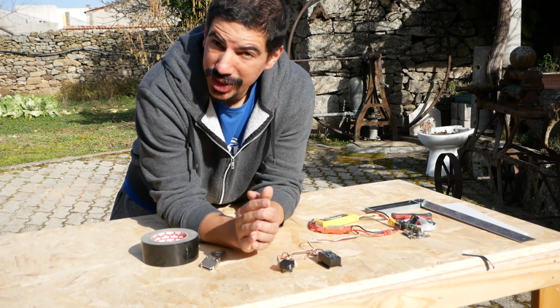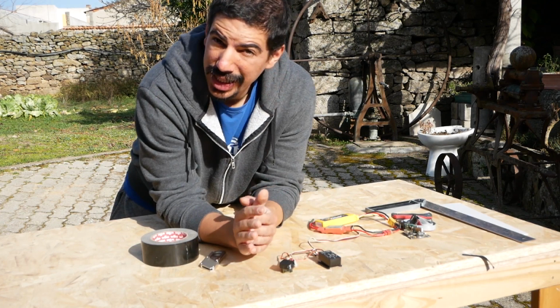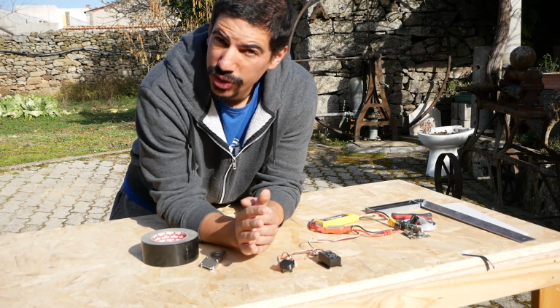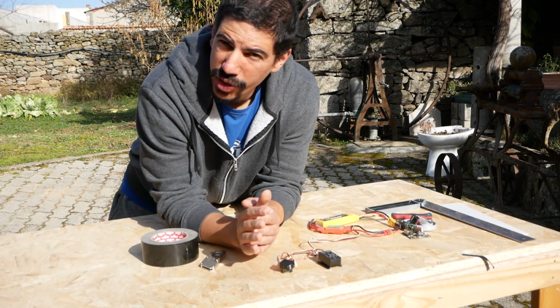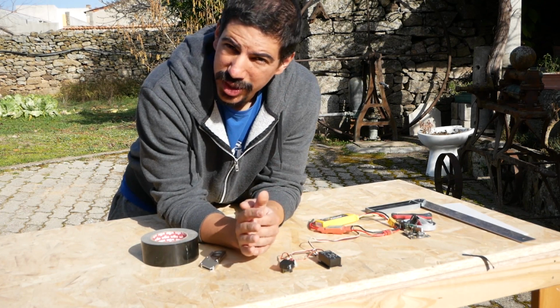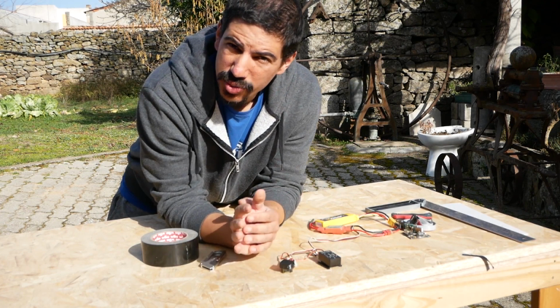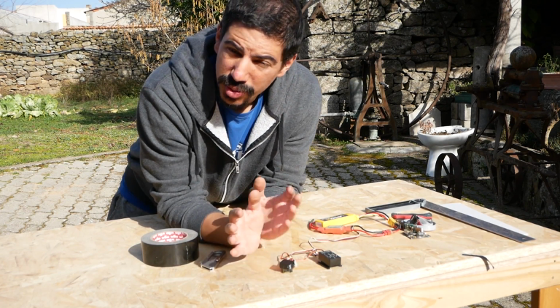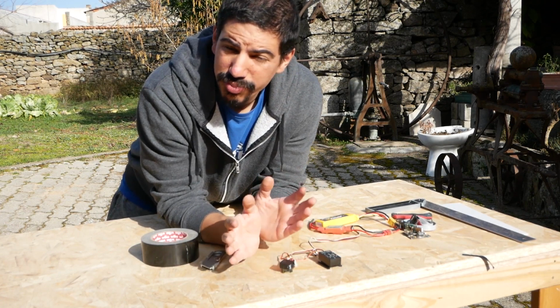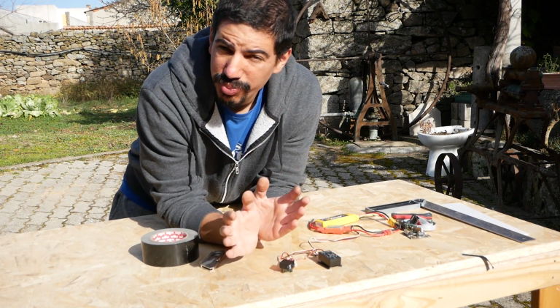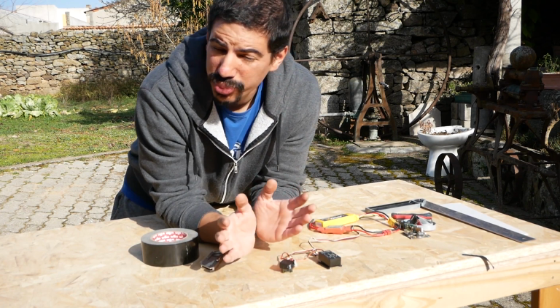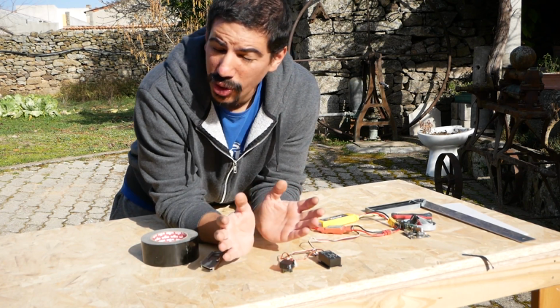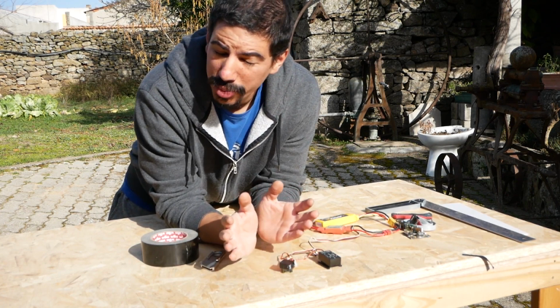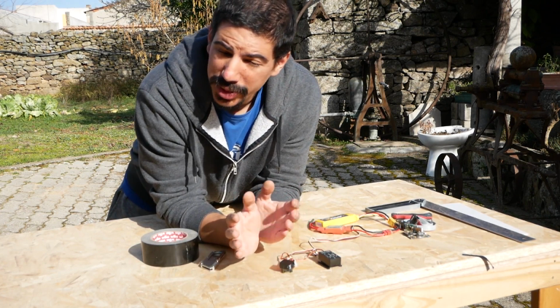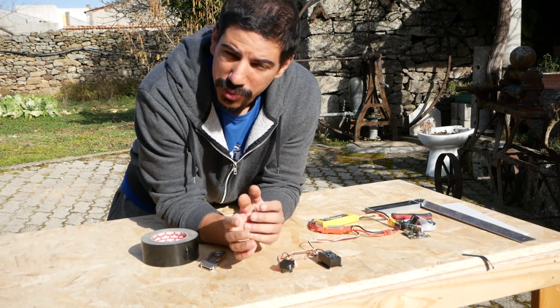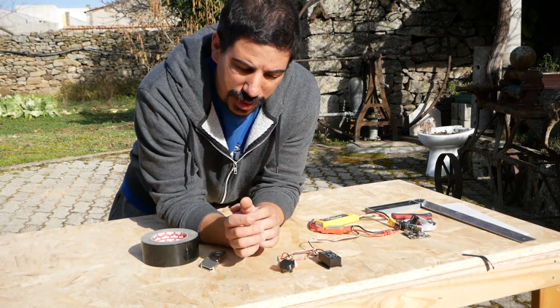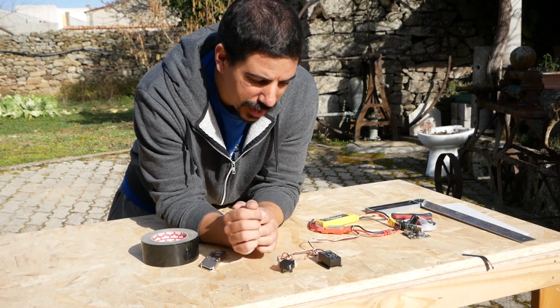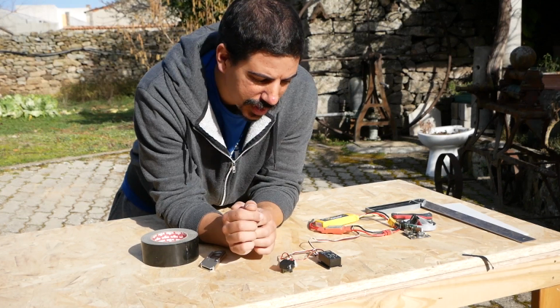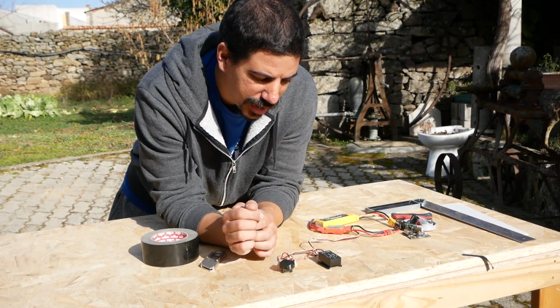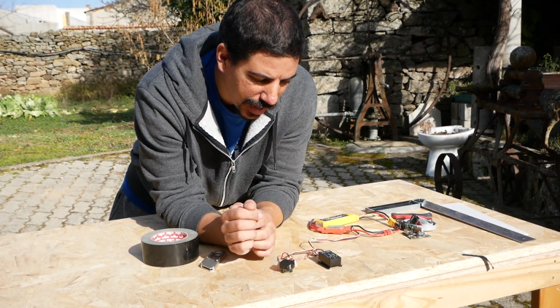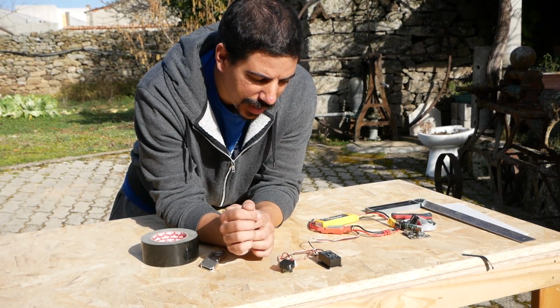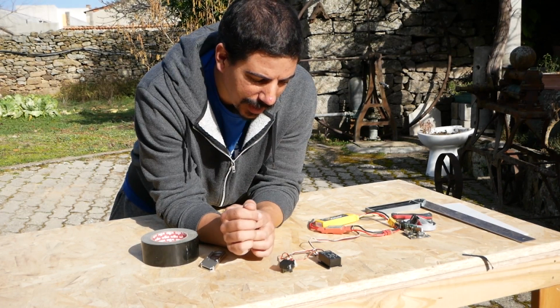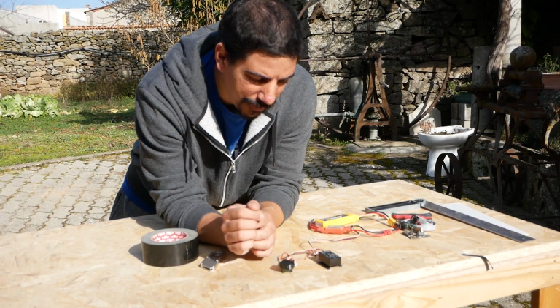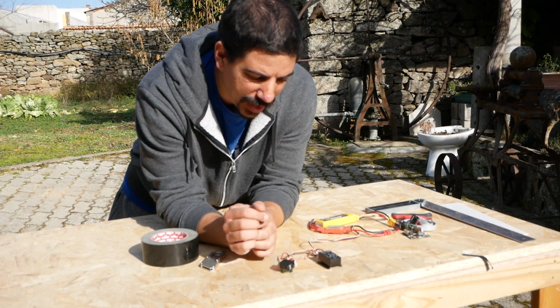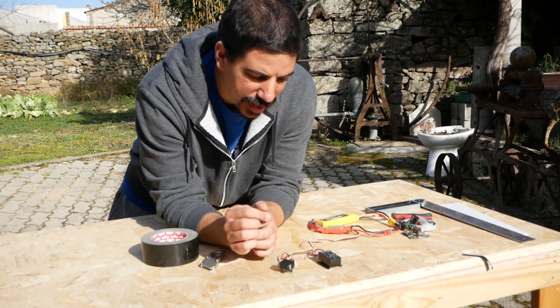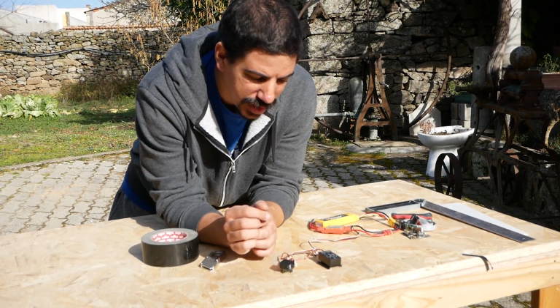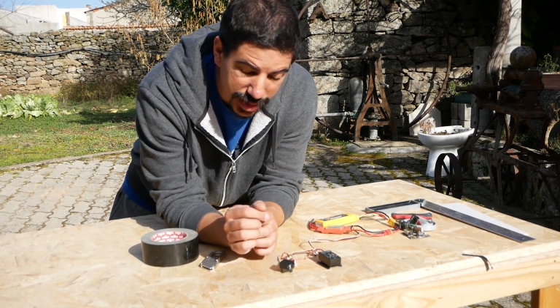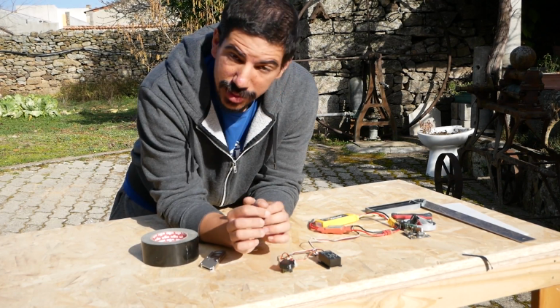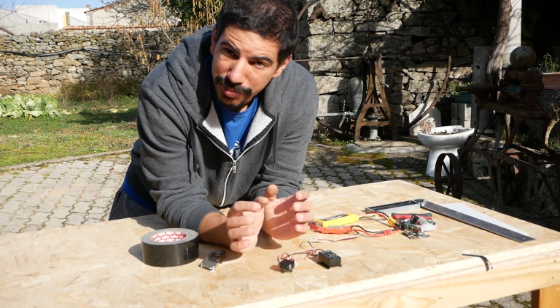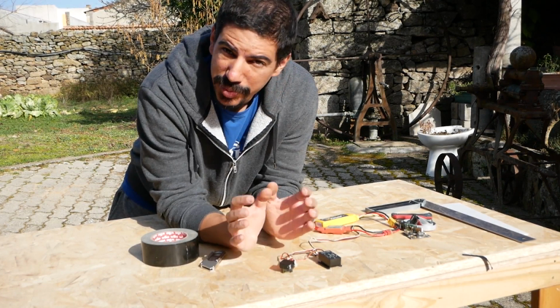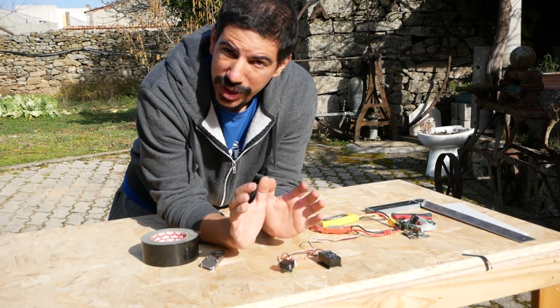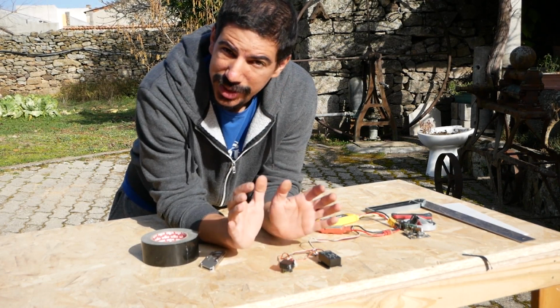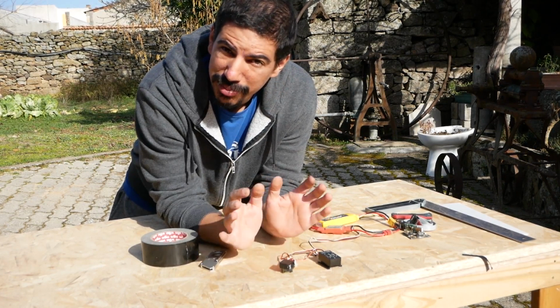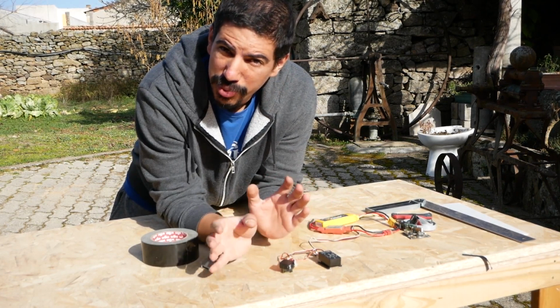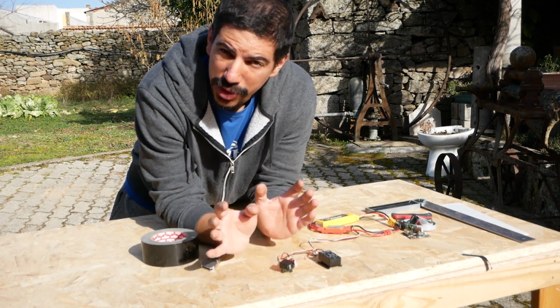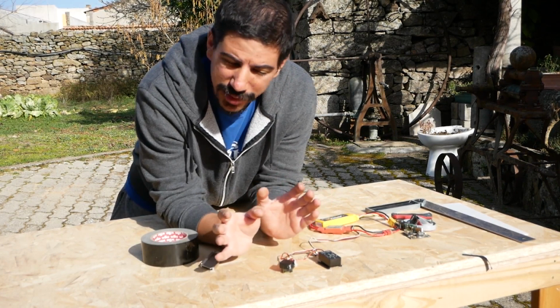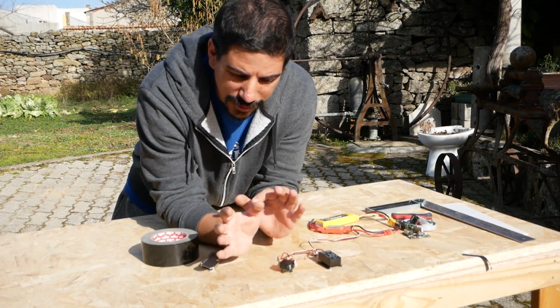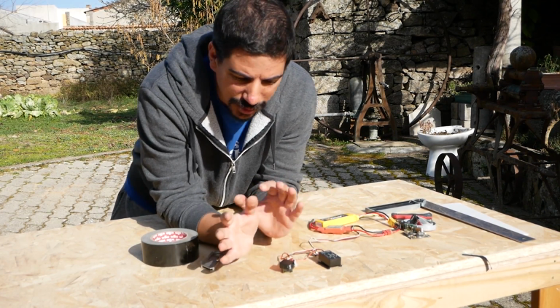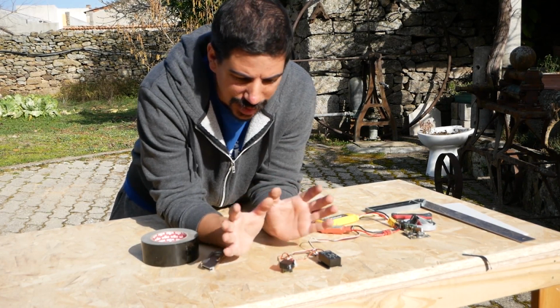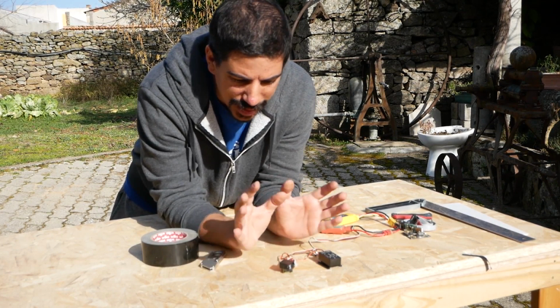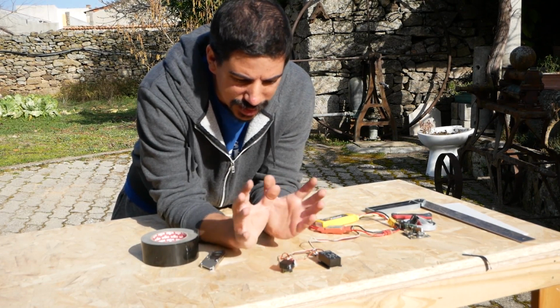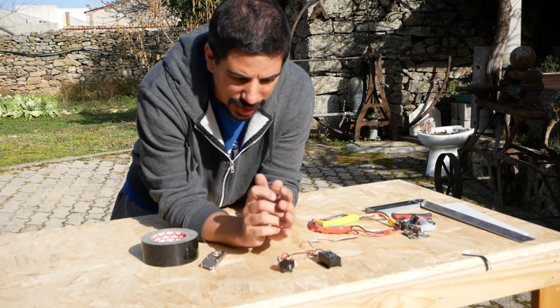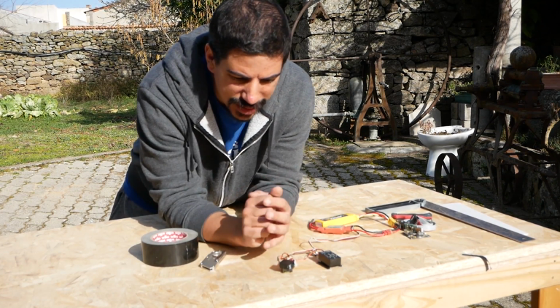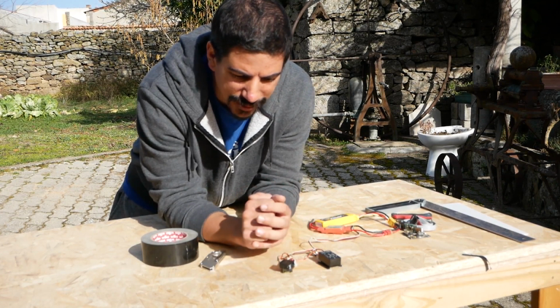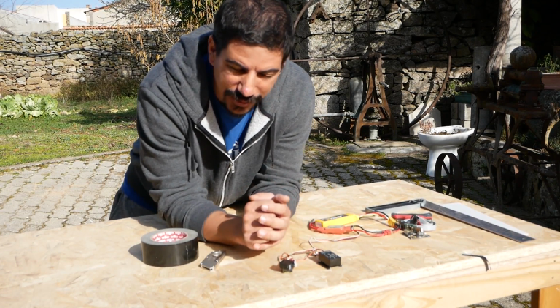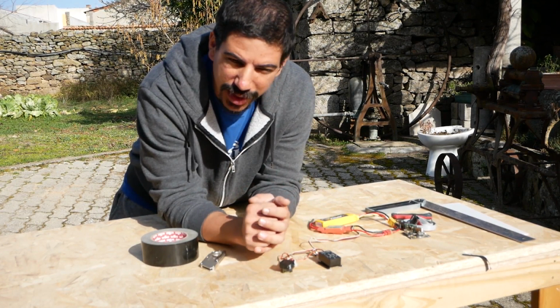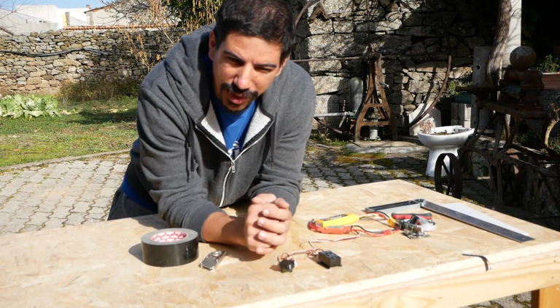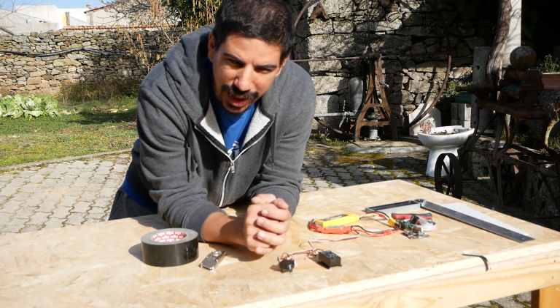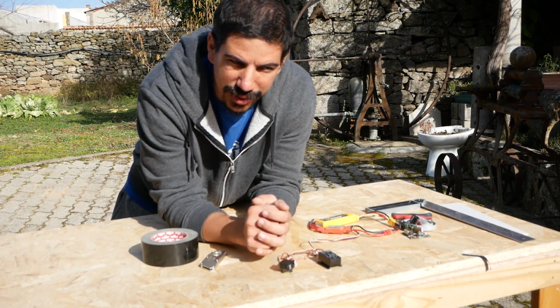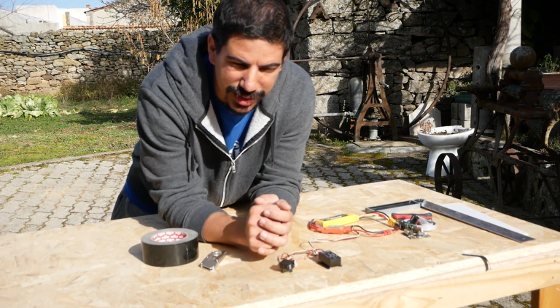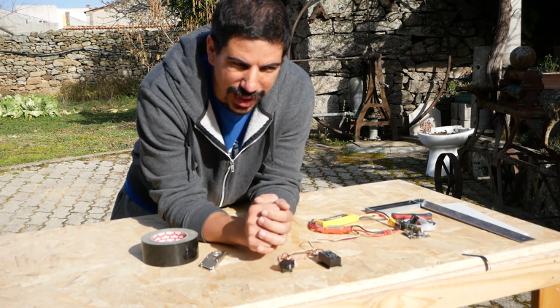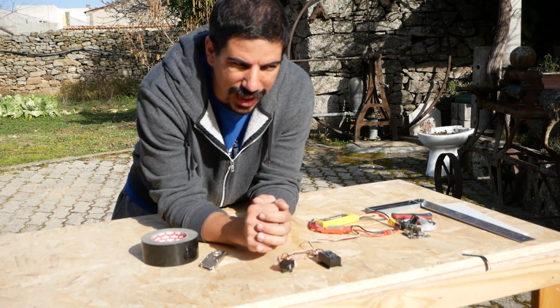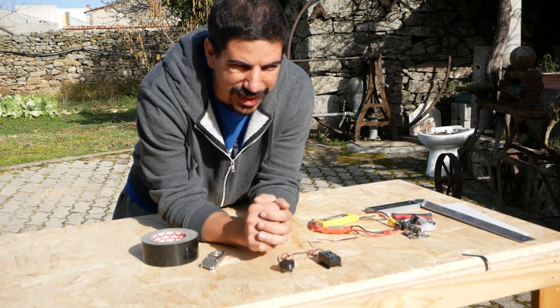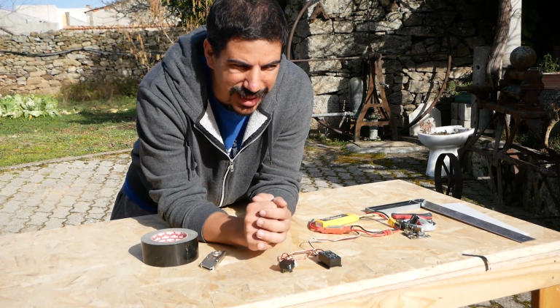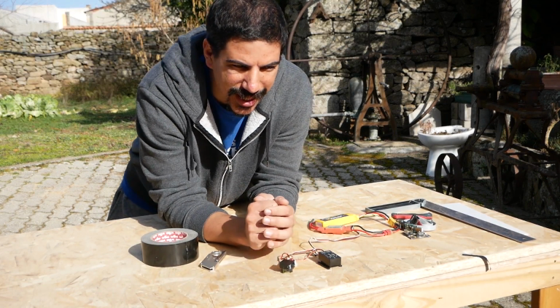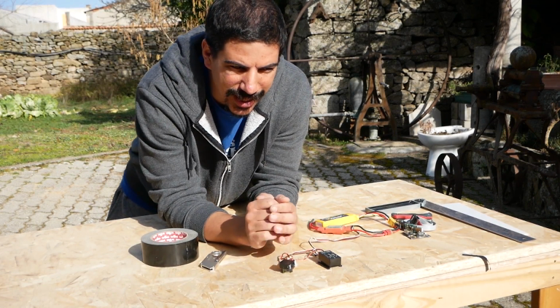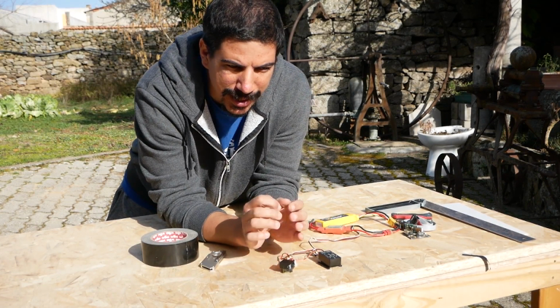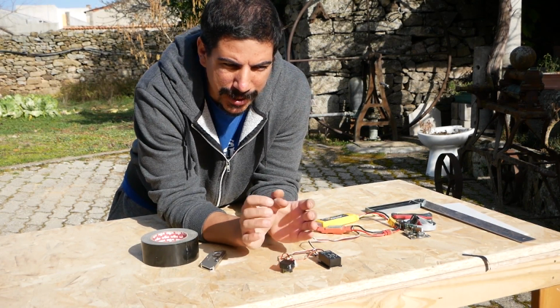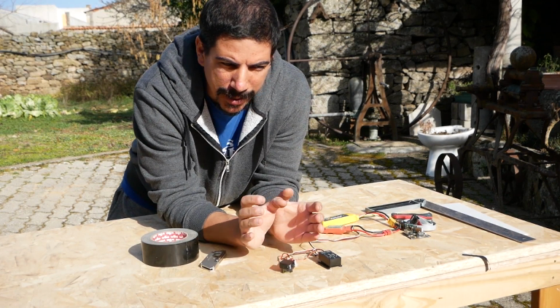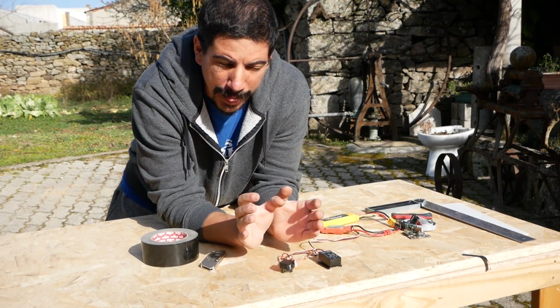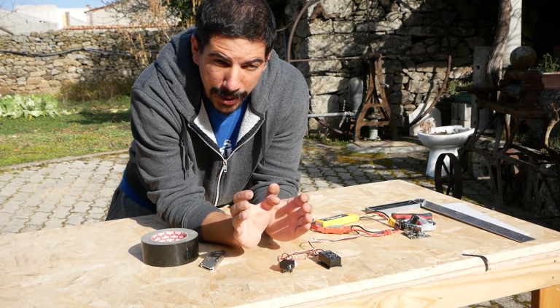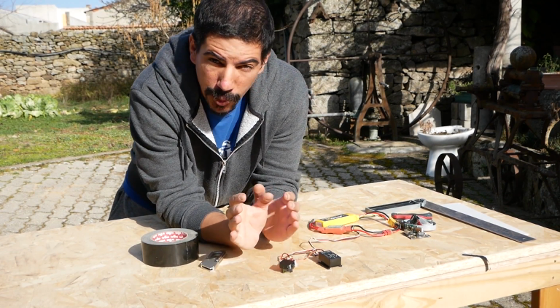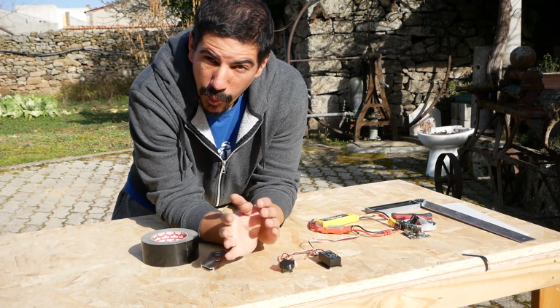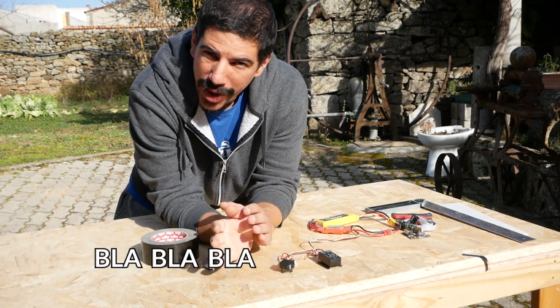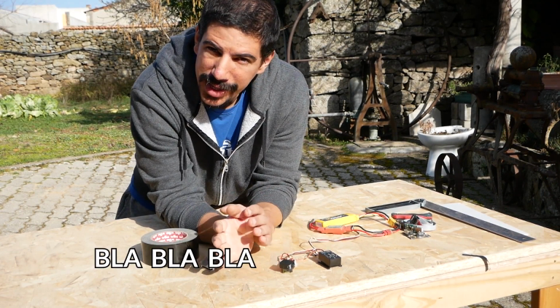Now that I know the electronics will probably work, I need to build a body for it and try to figure out the weight.